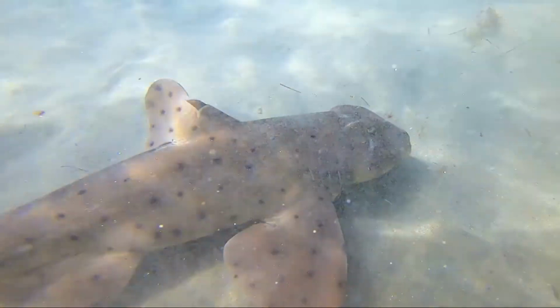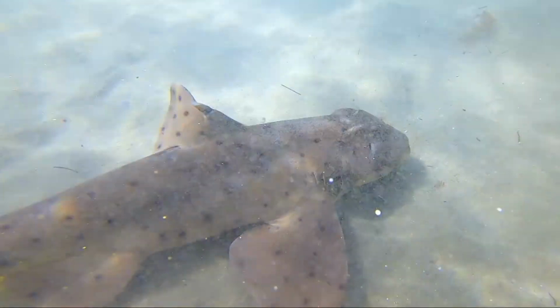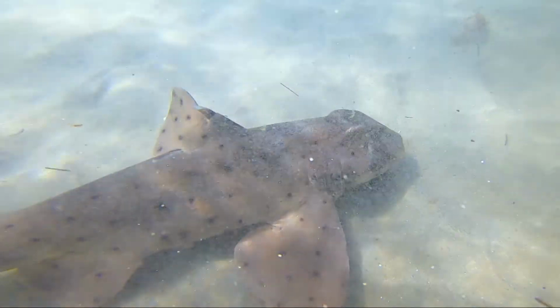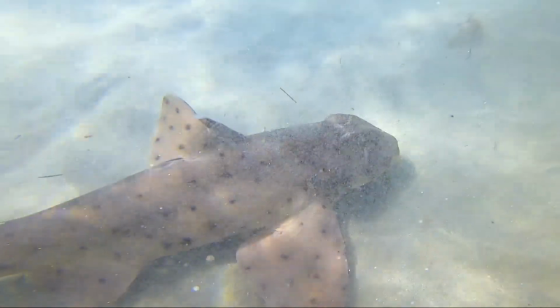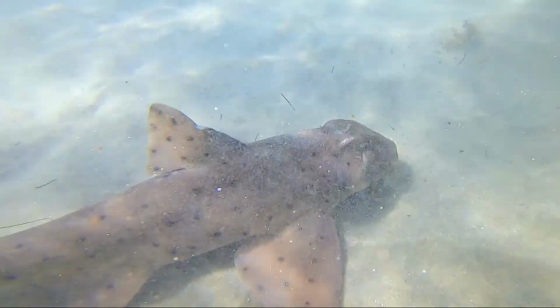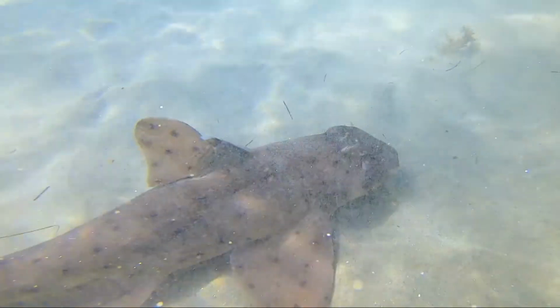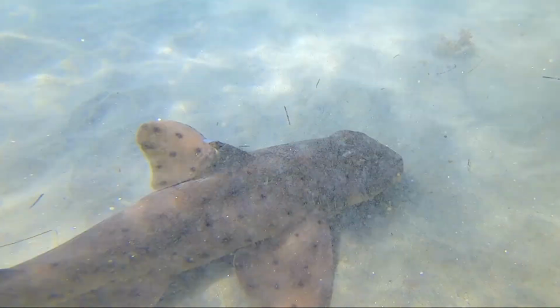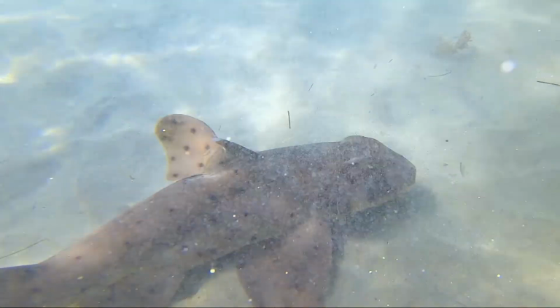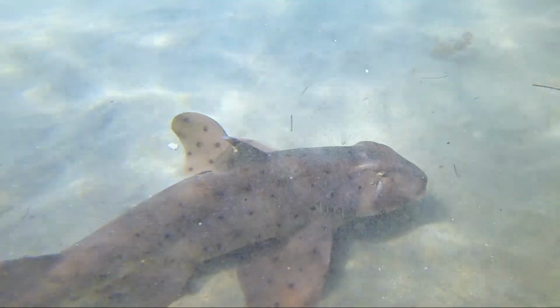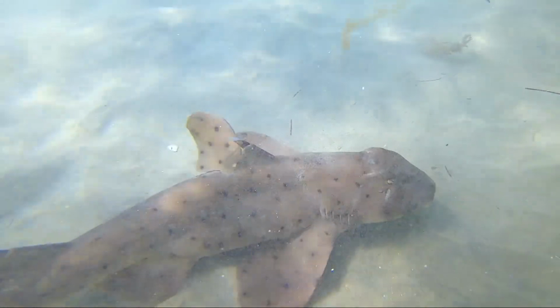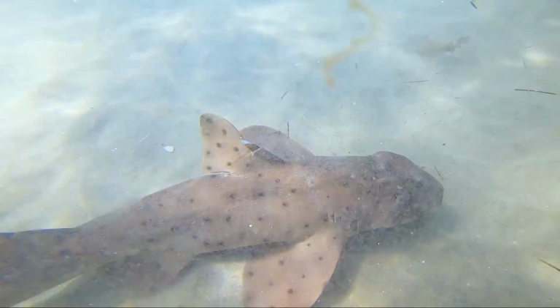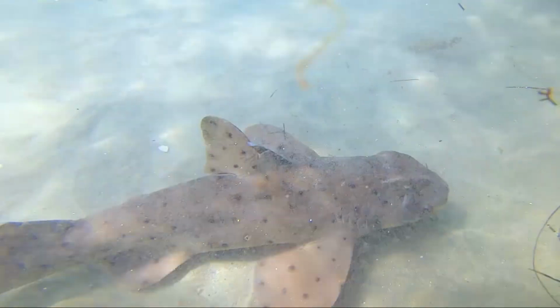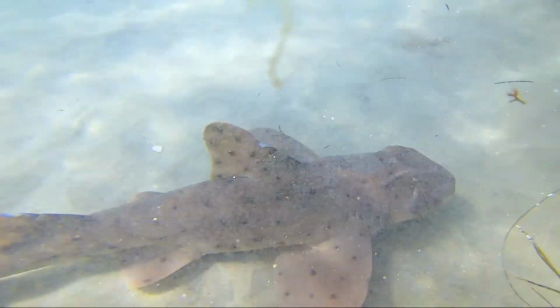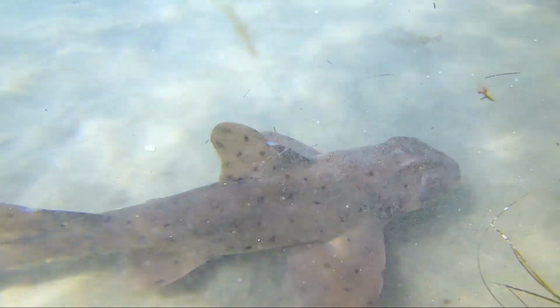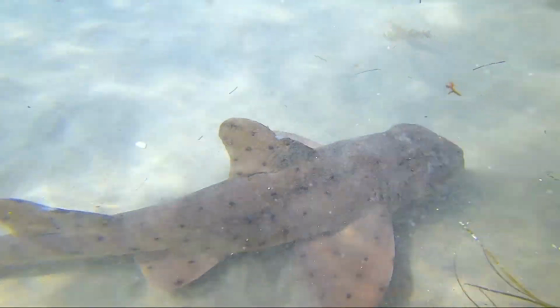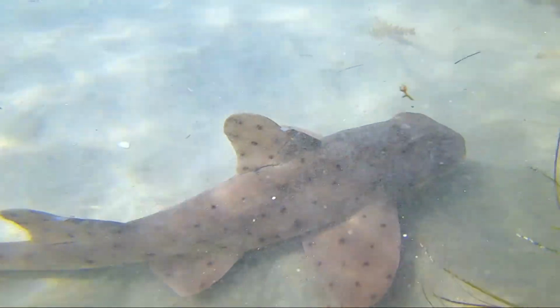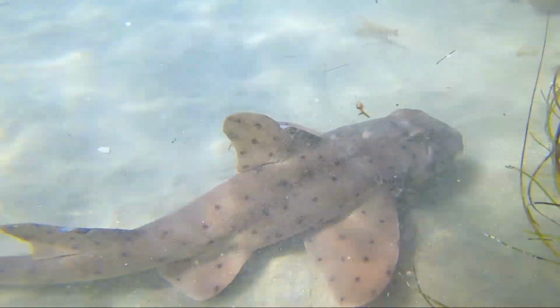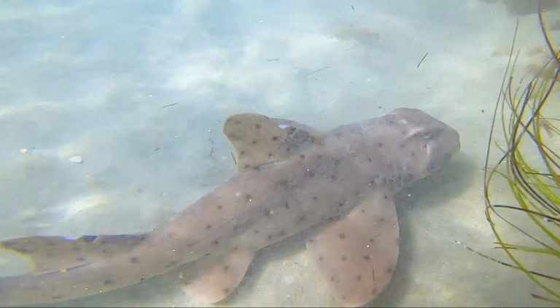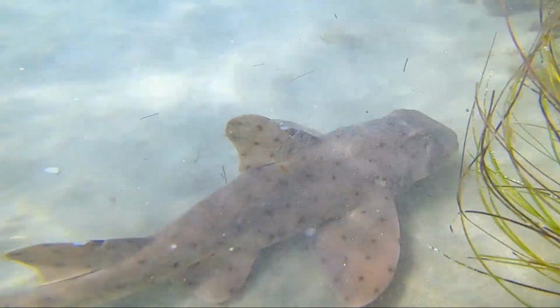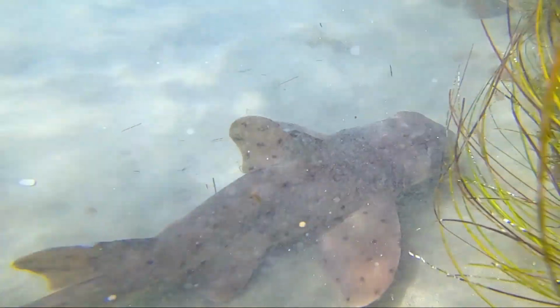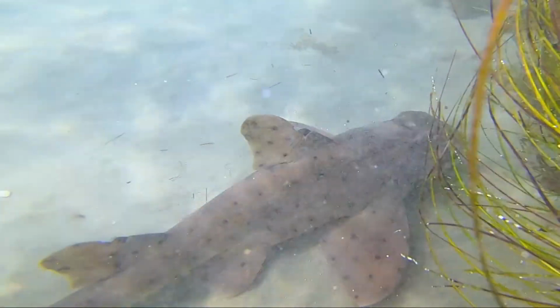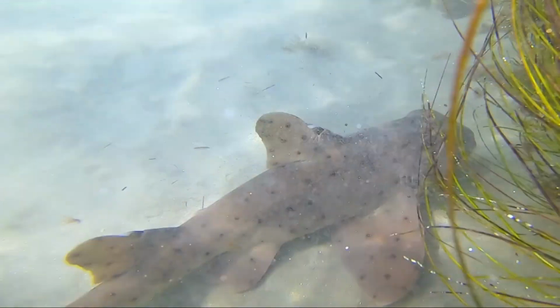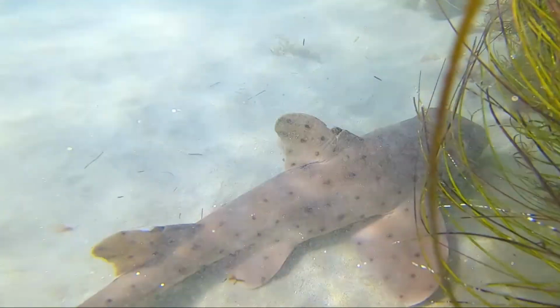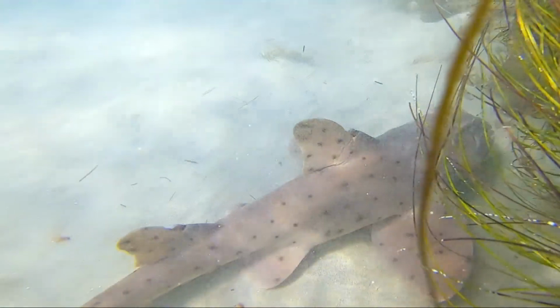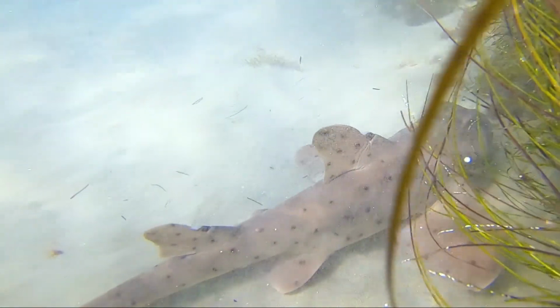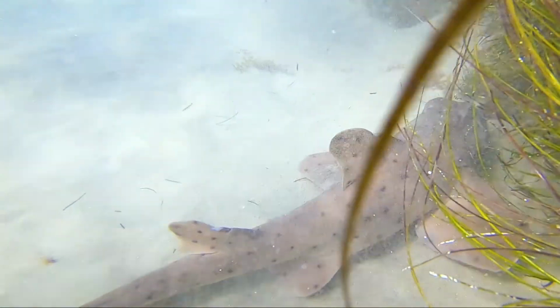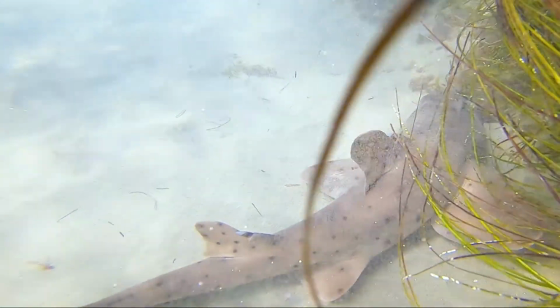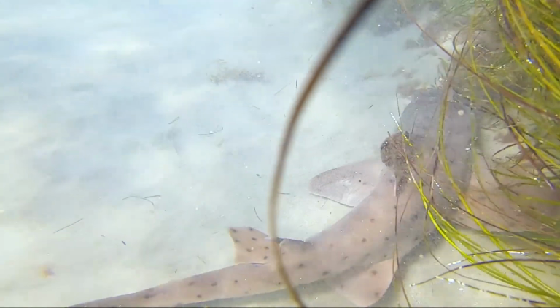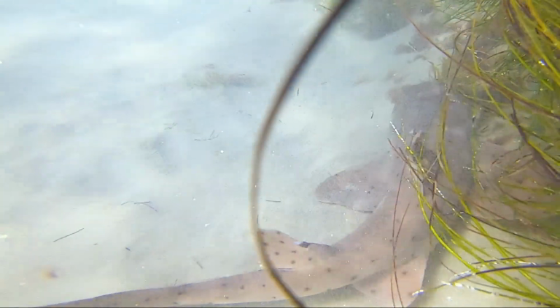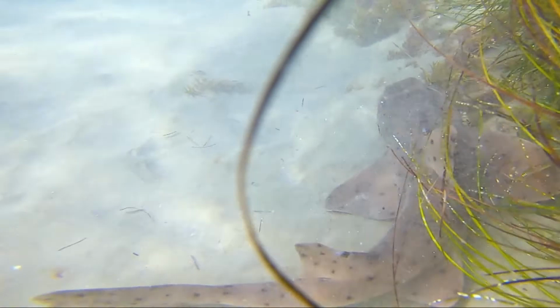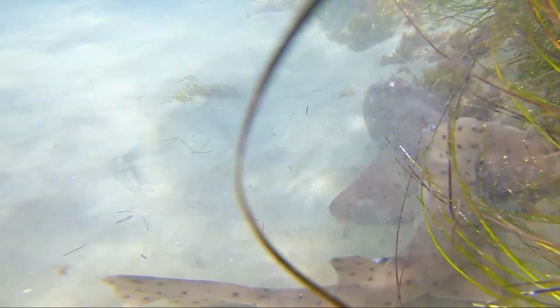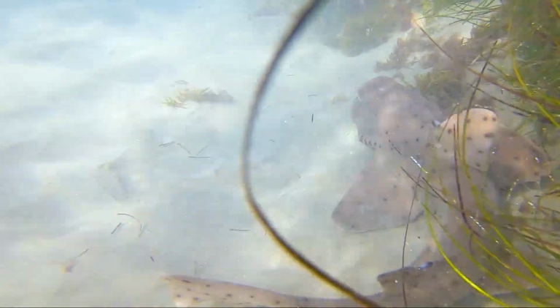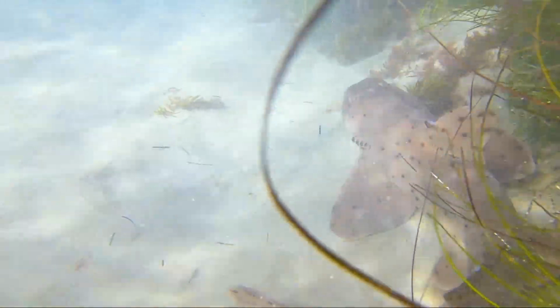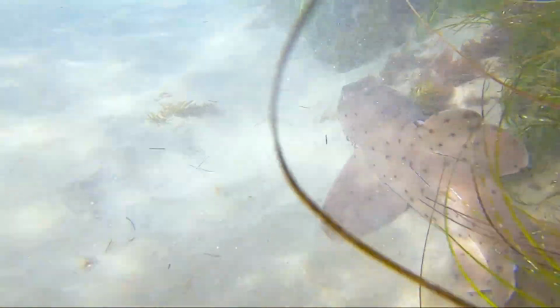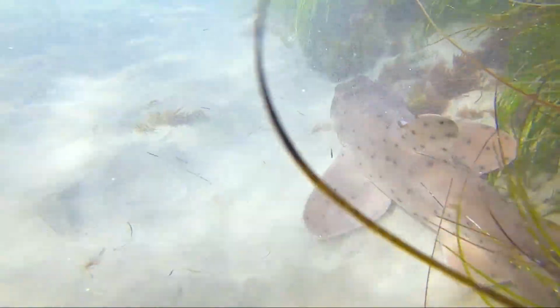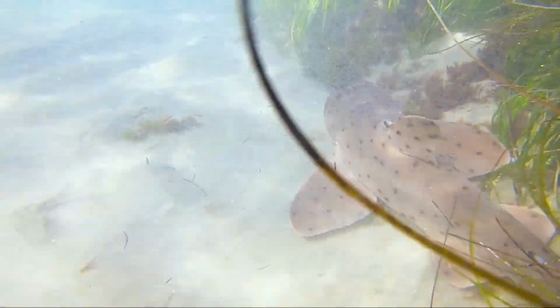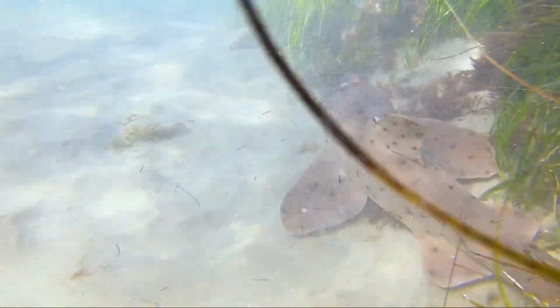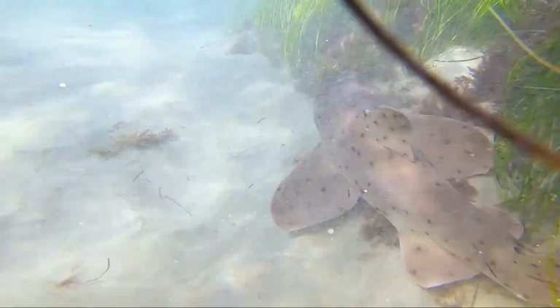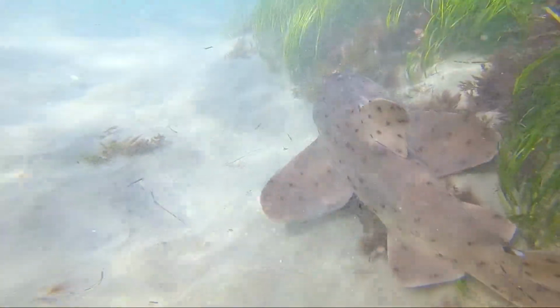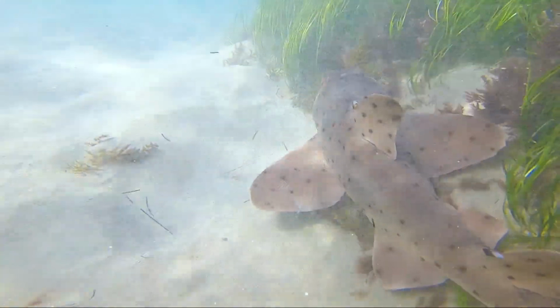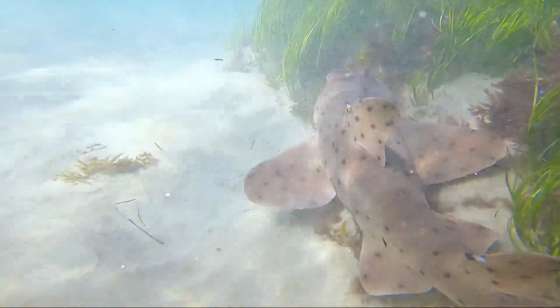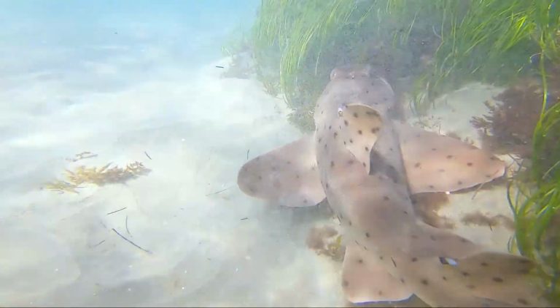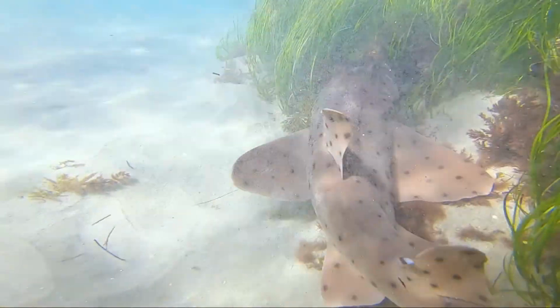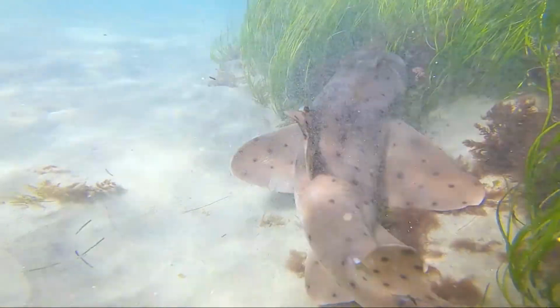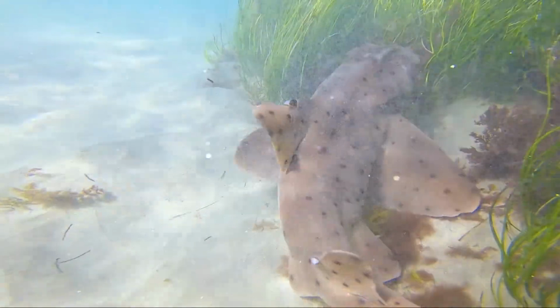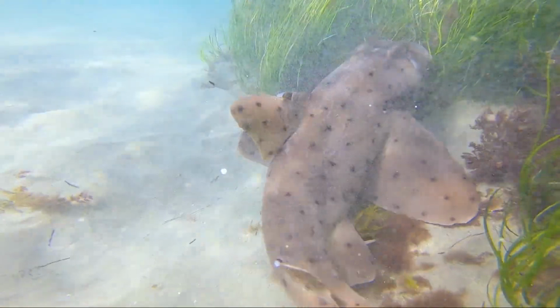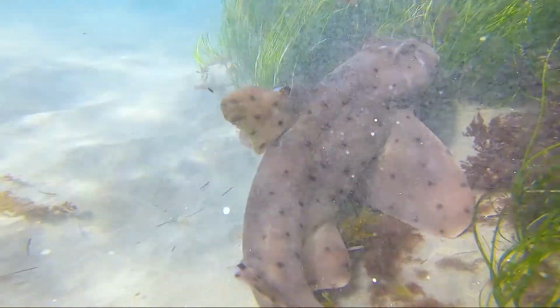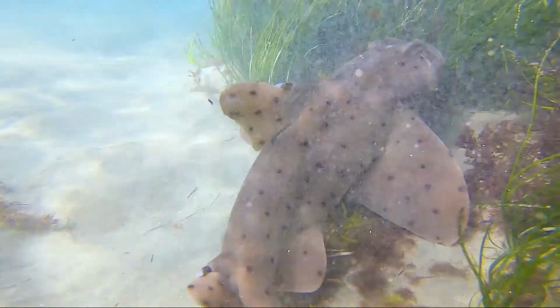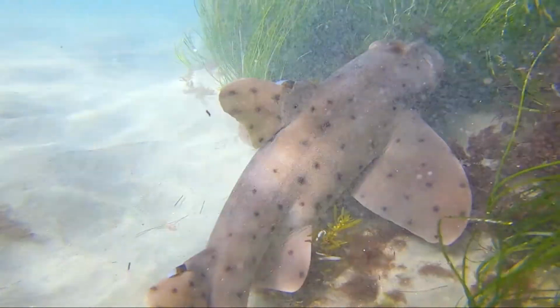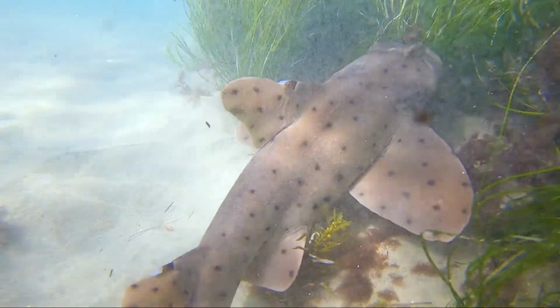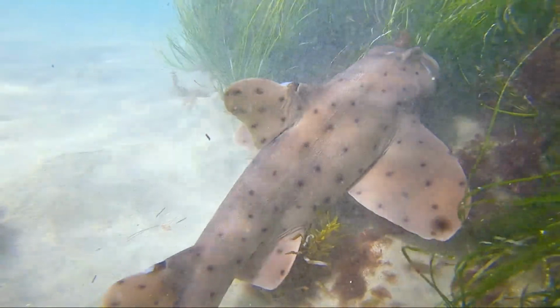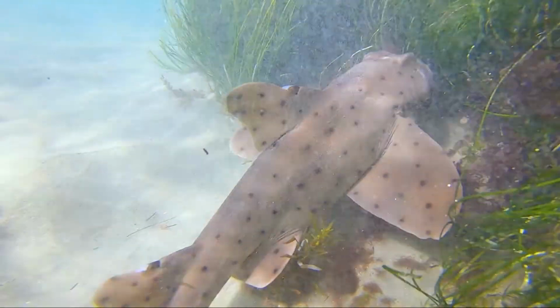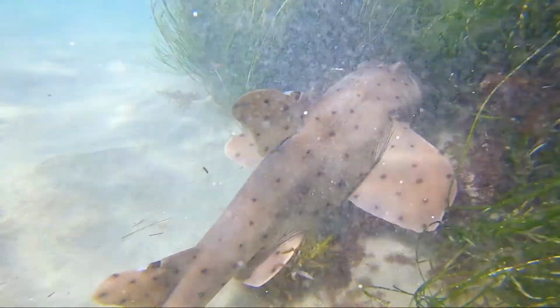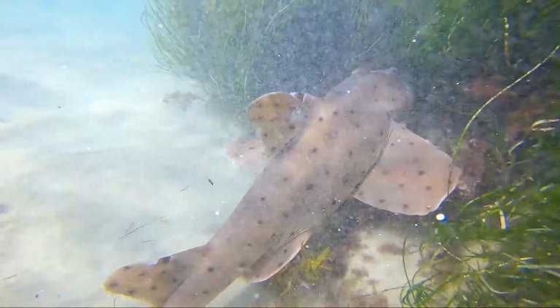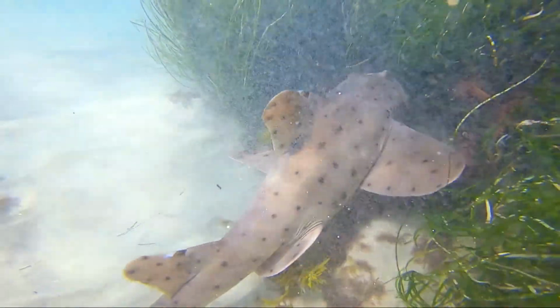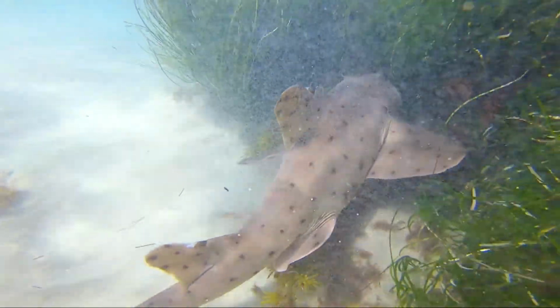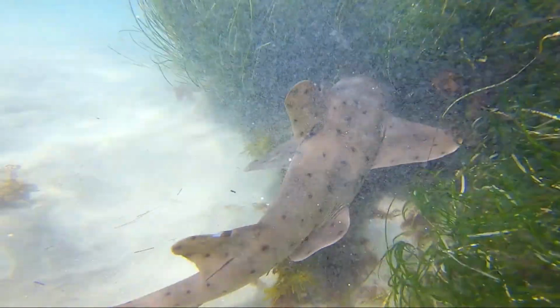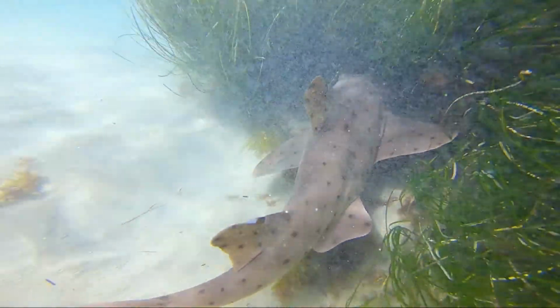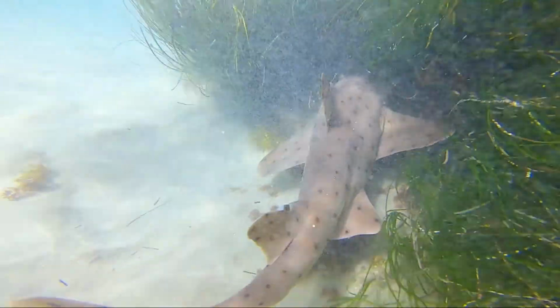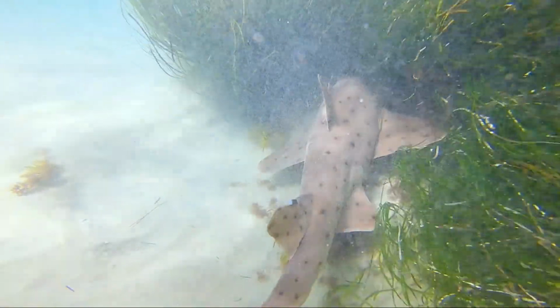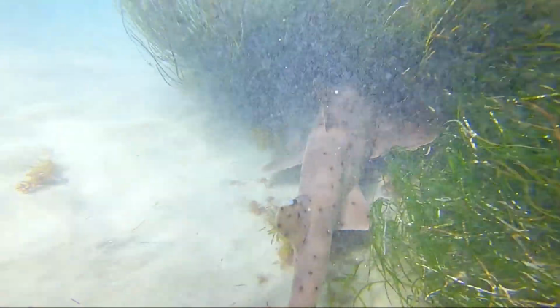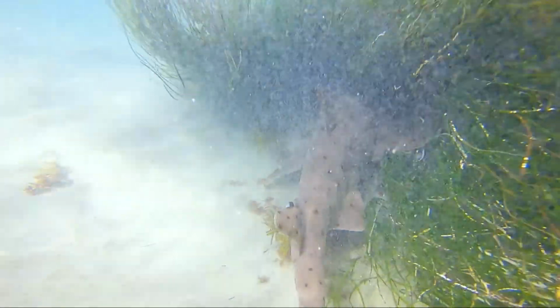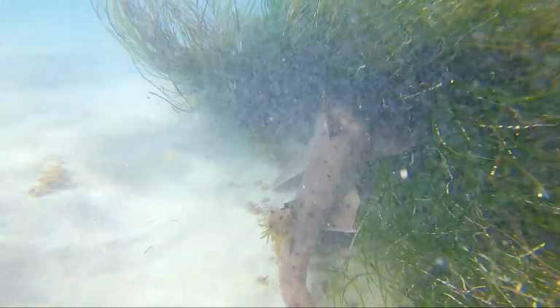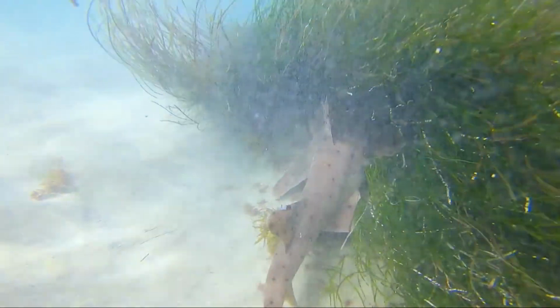Later in this video, we'll observe another horn shark resting along a deeper reef filled with kelp, seaweed, and algae.